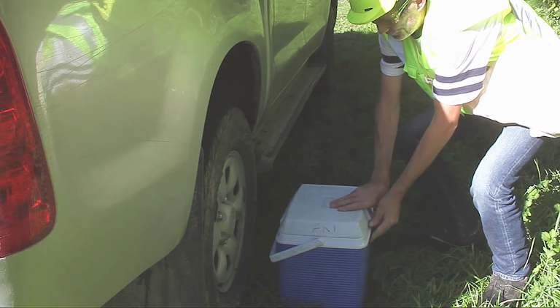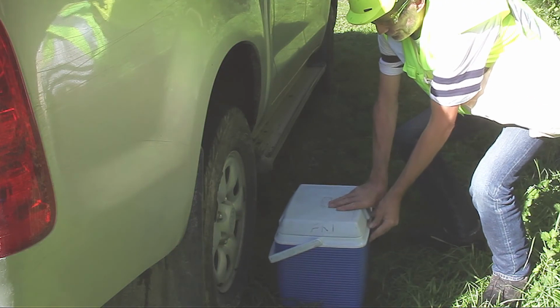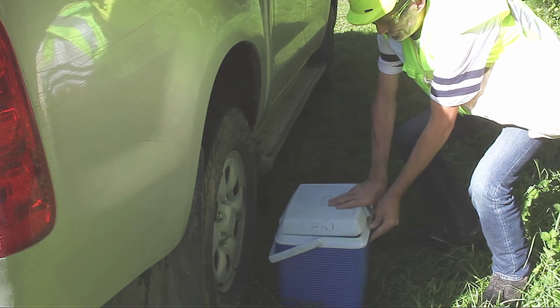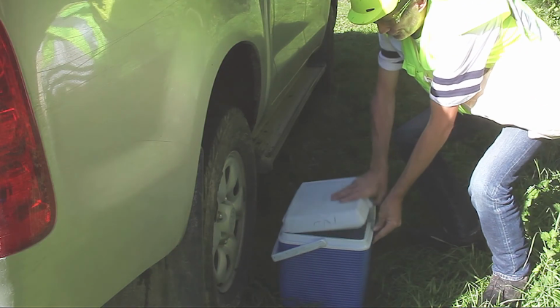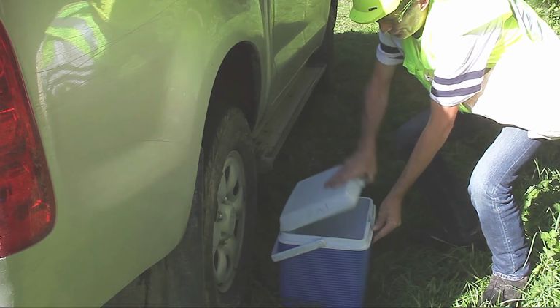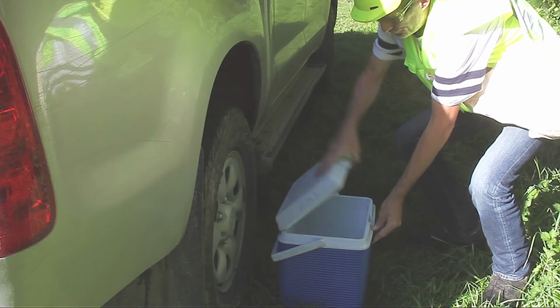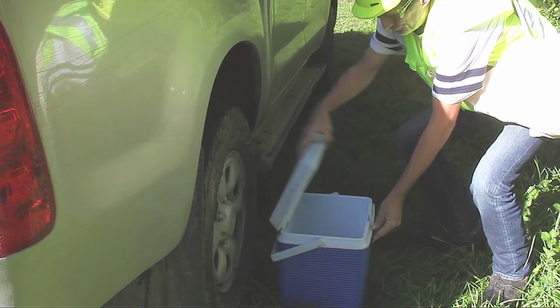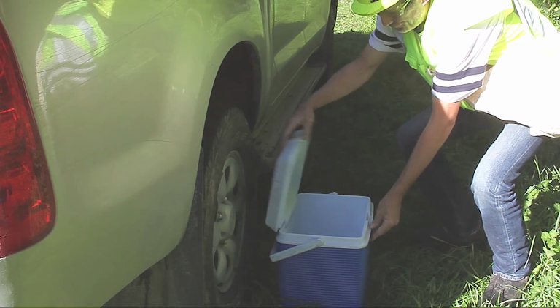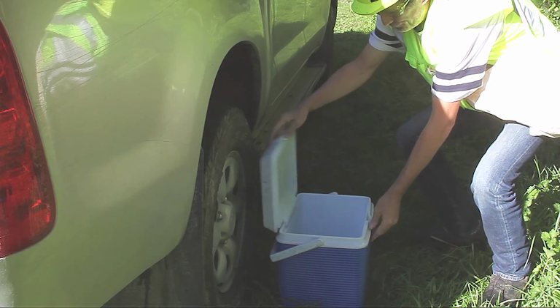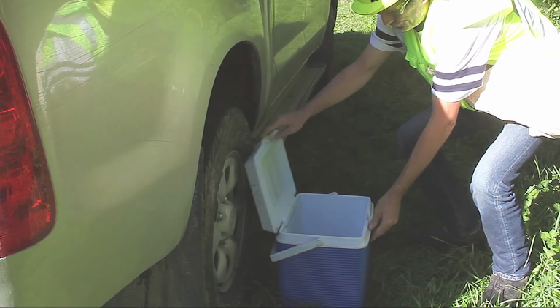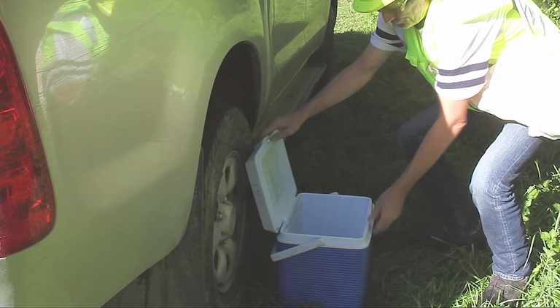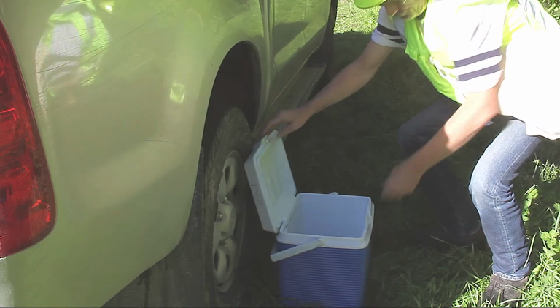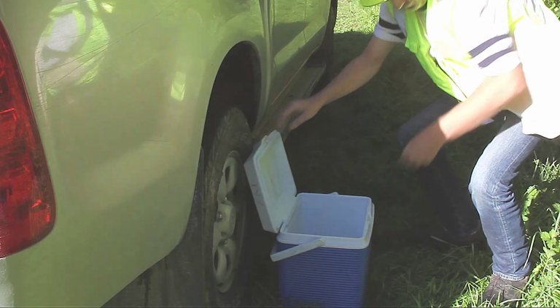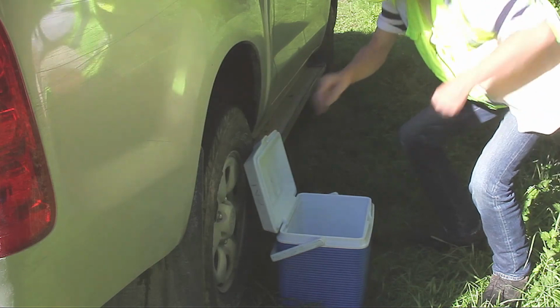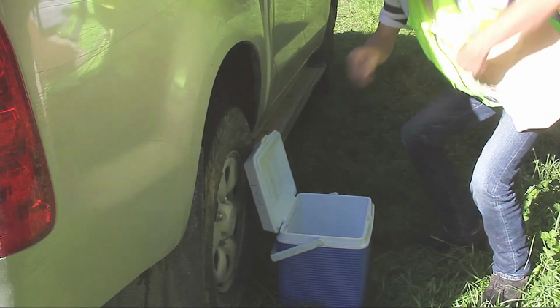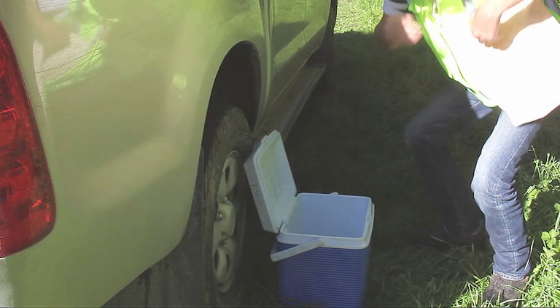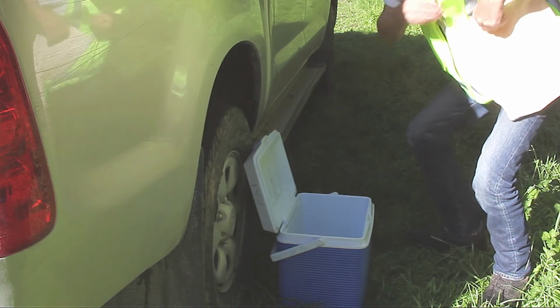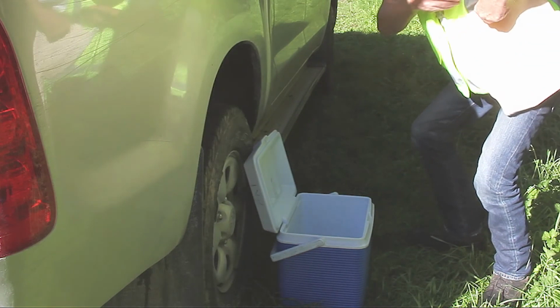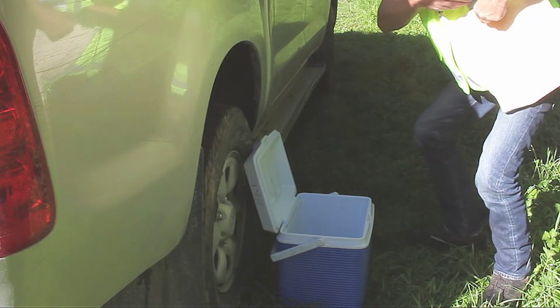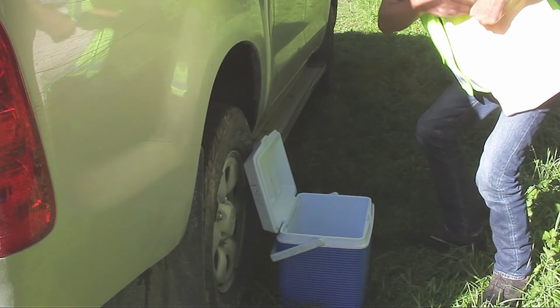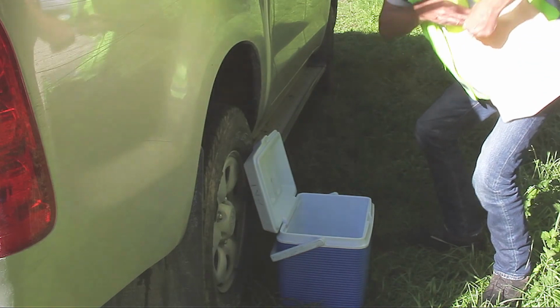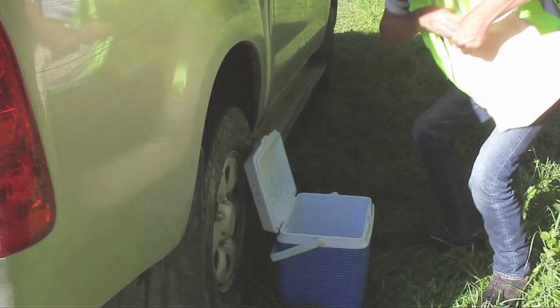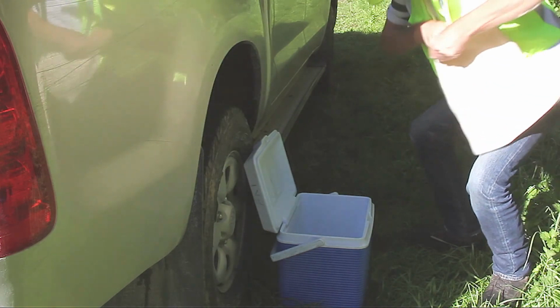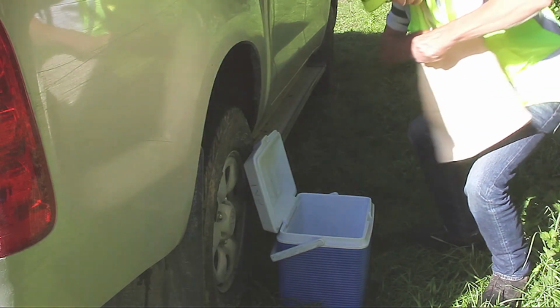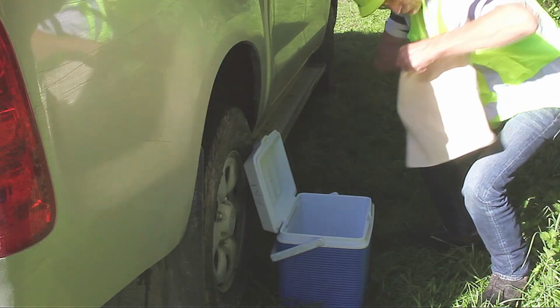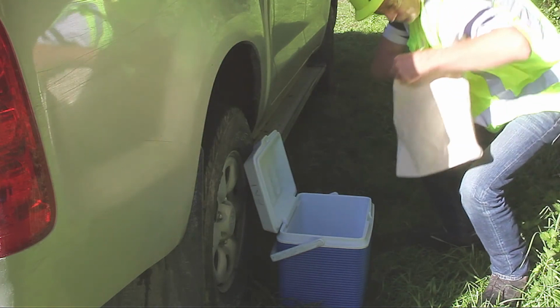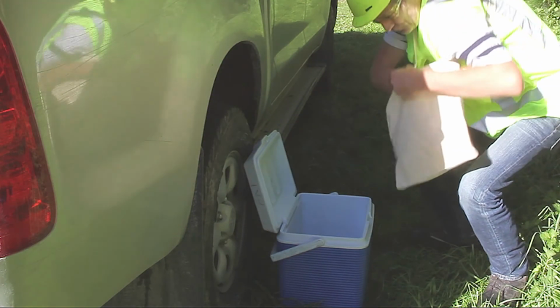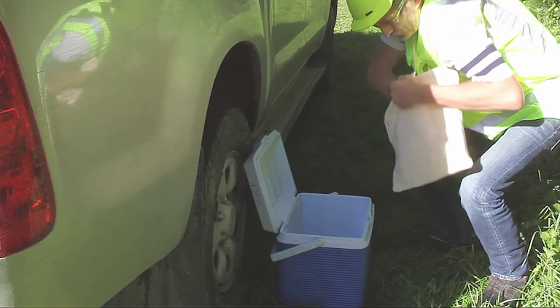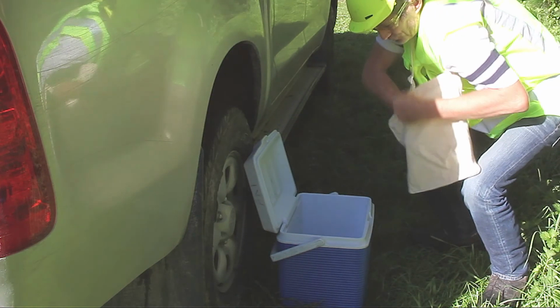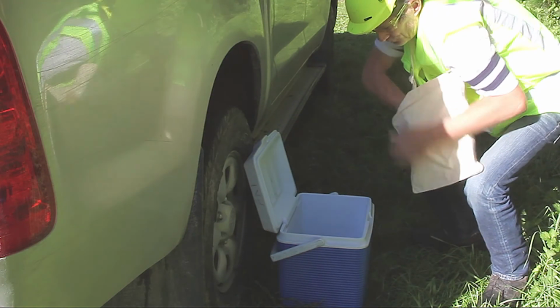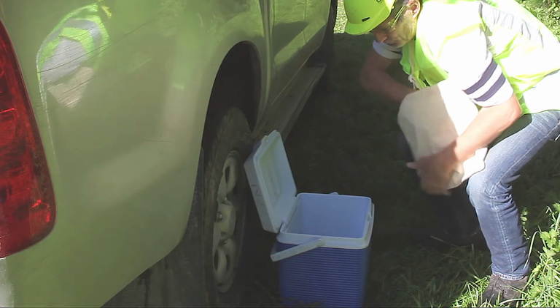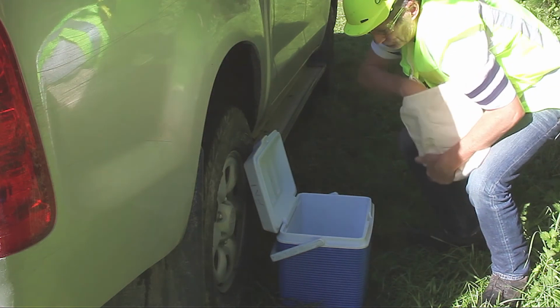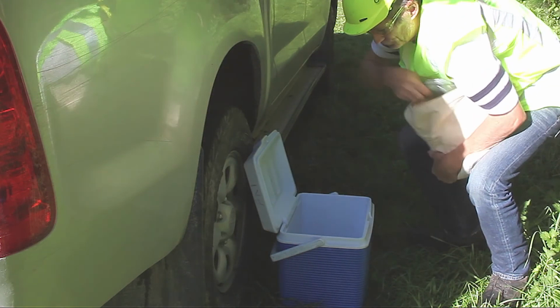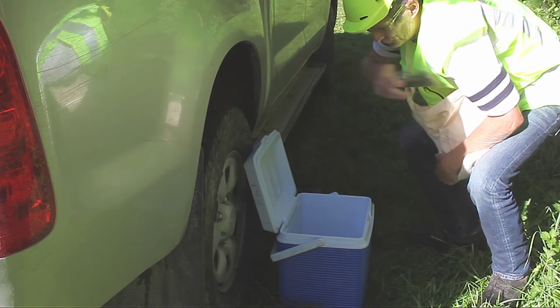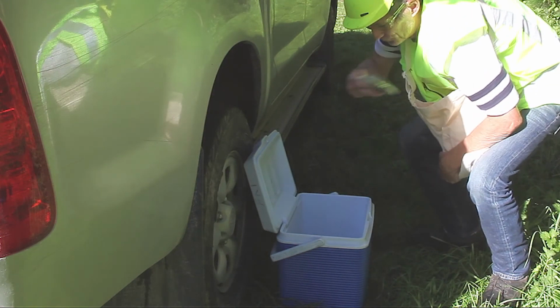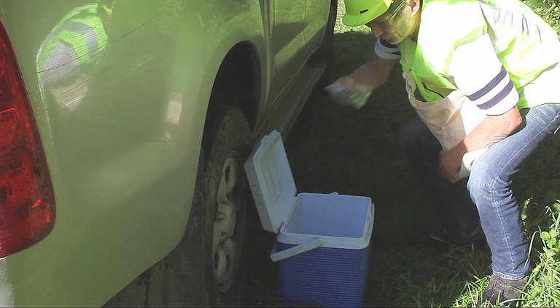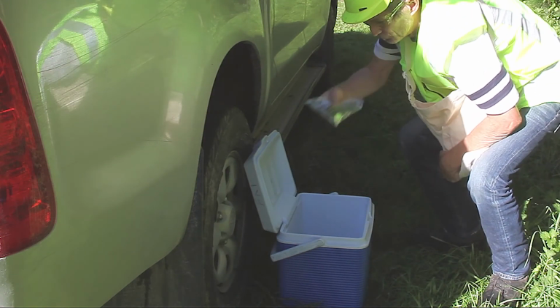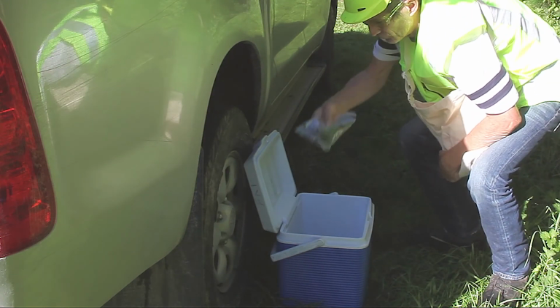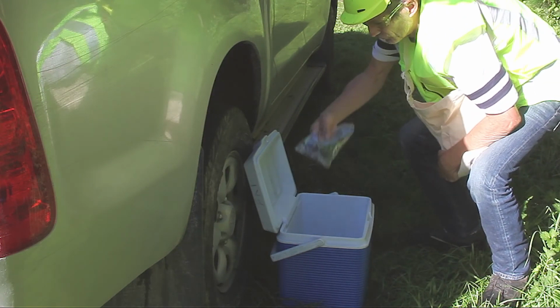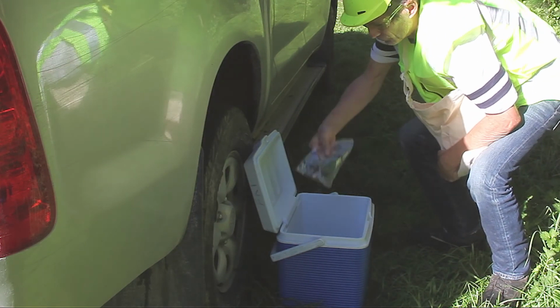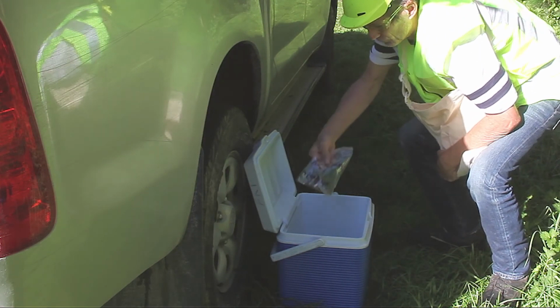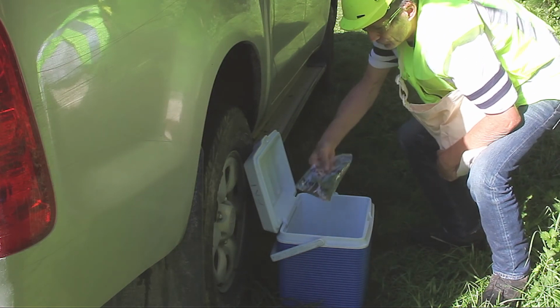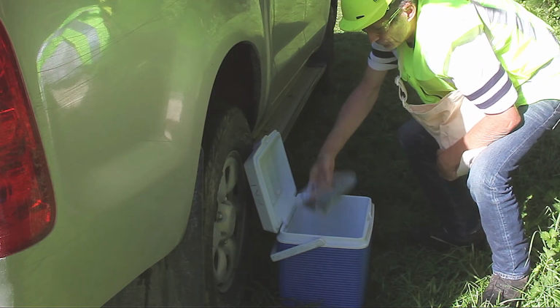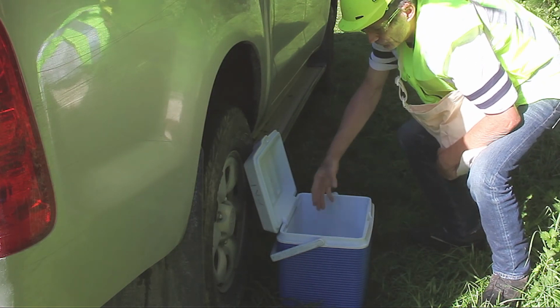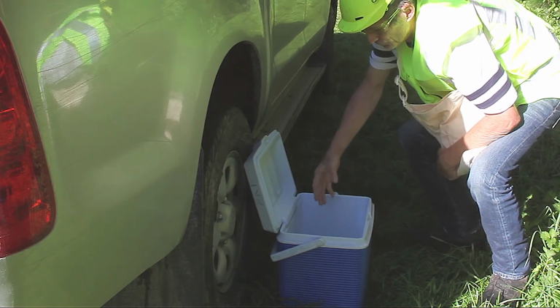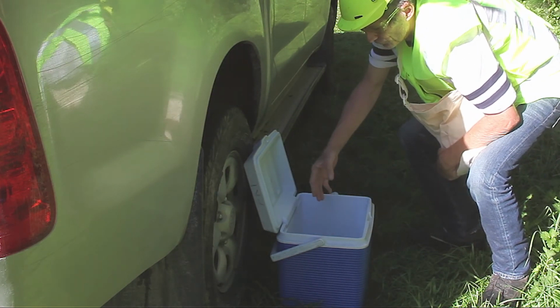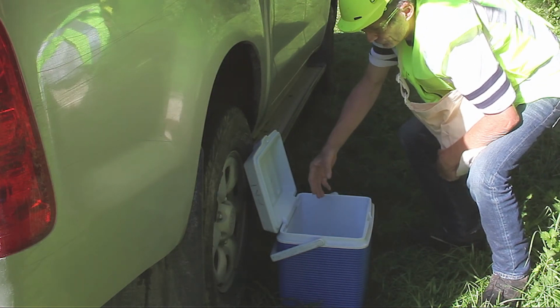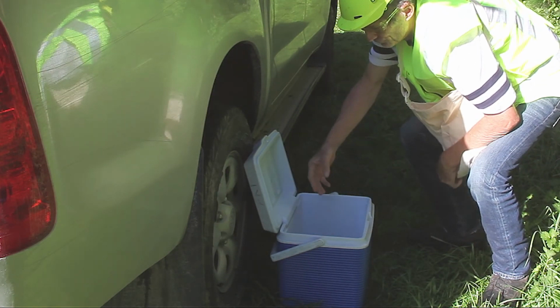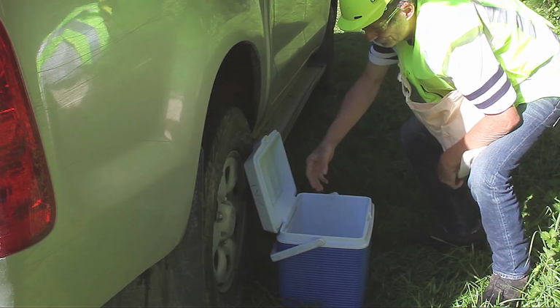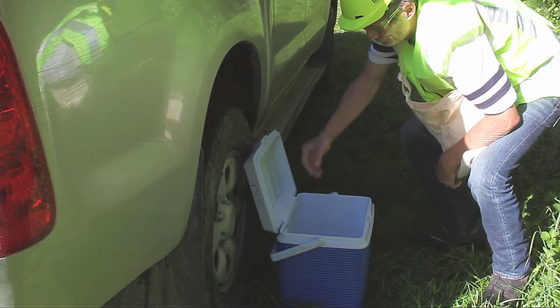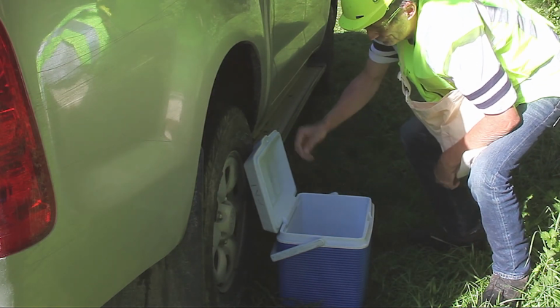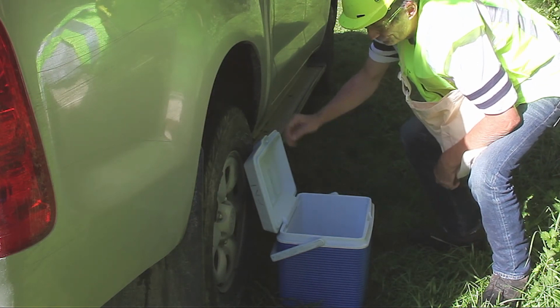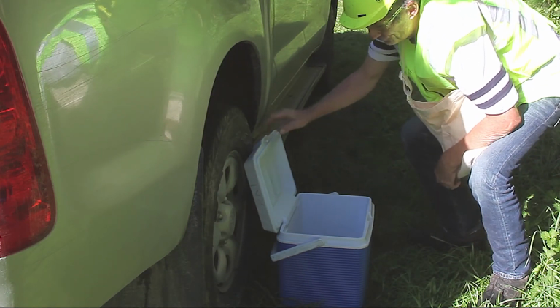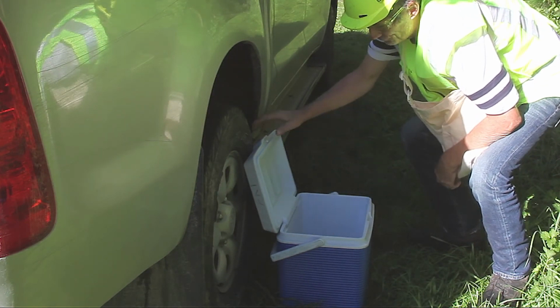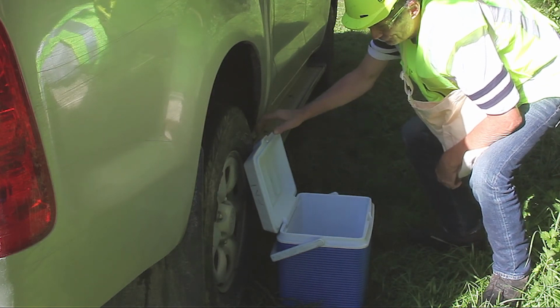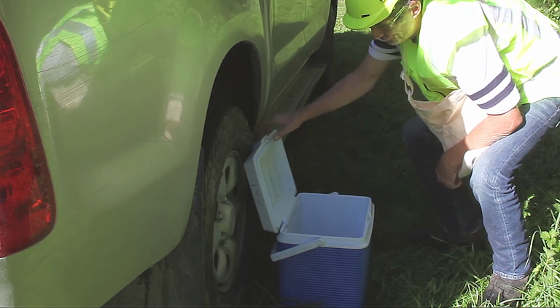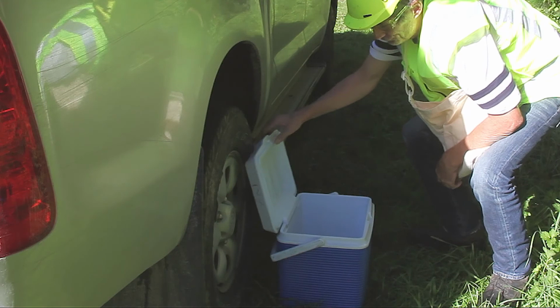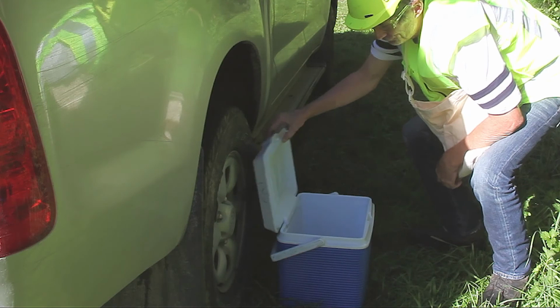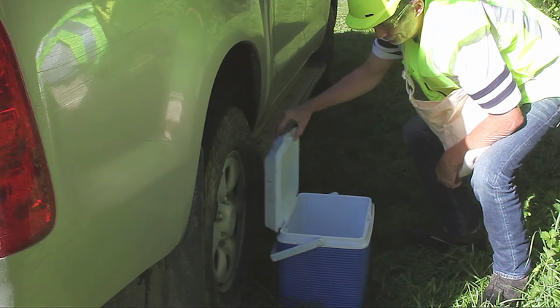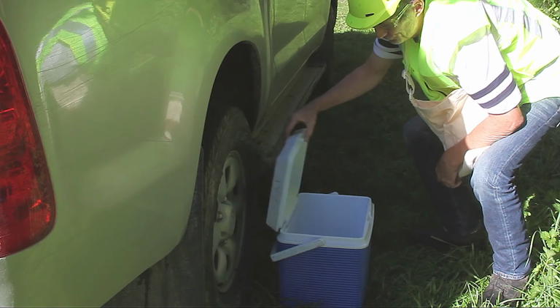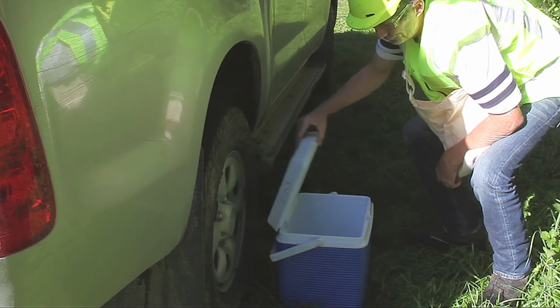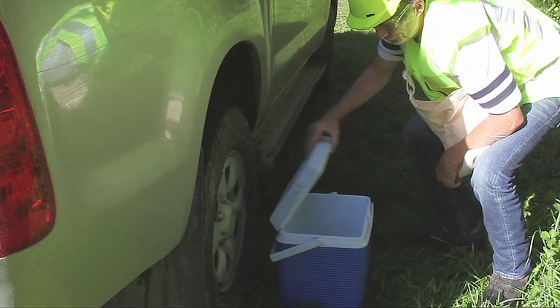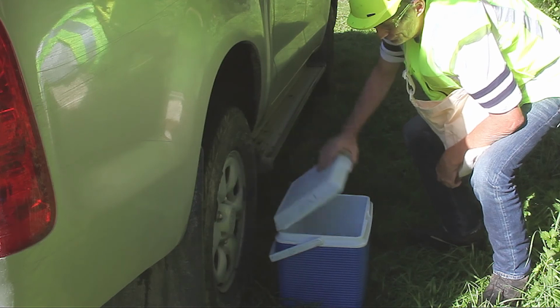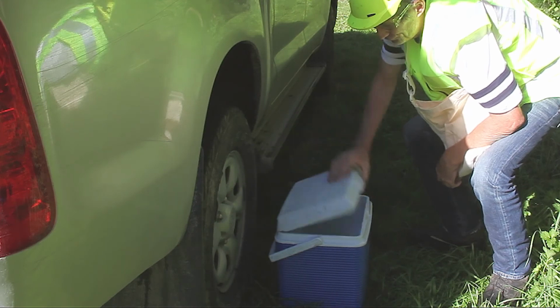Samples need to be kept cool, clean, and dry. Pack them into a cool chilli bin or box and keep out of the sun.